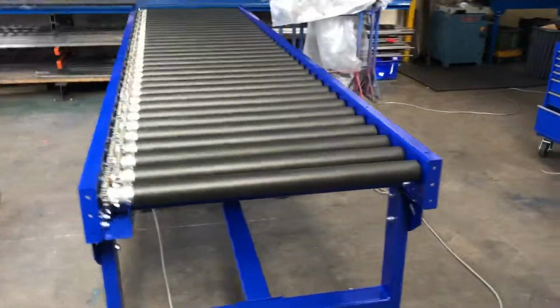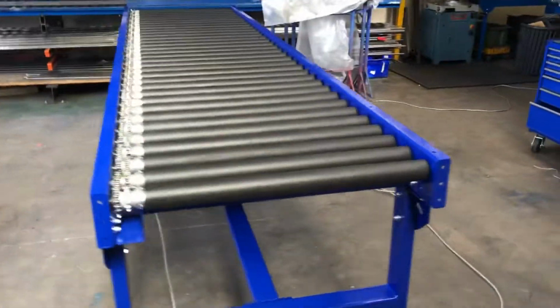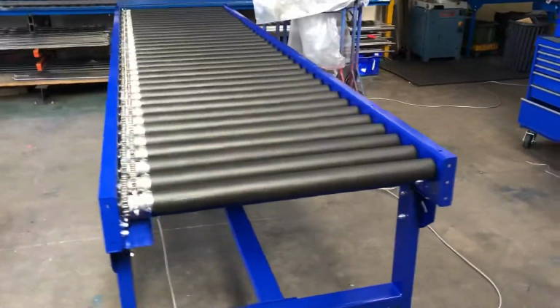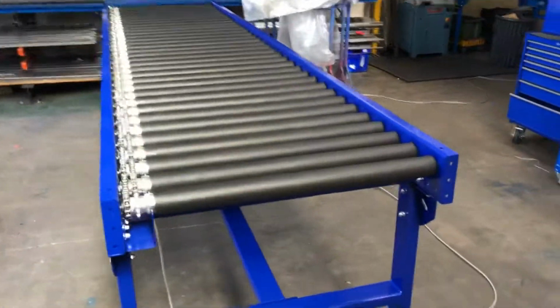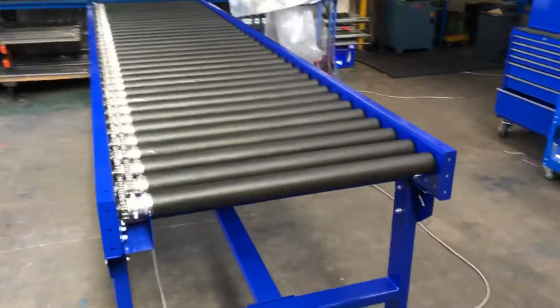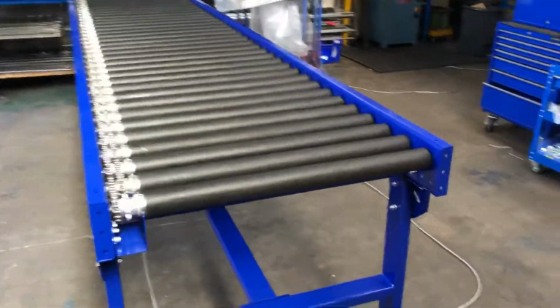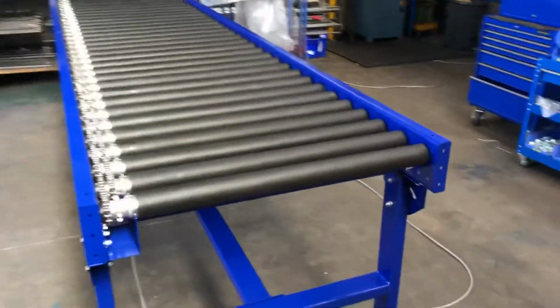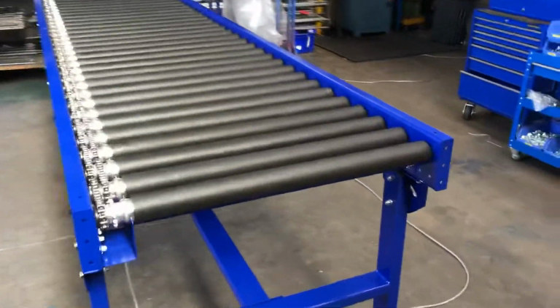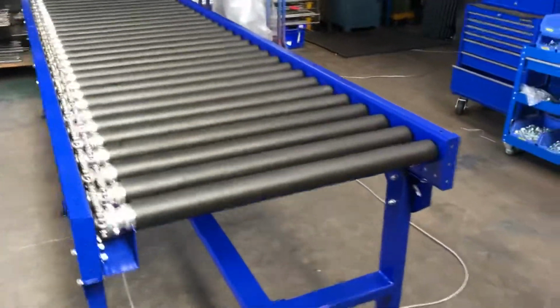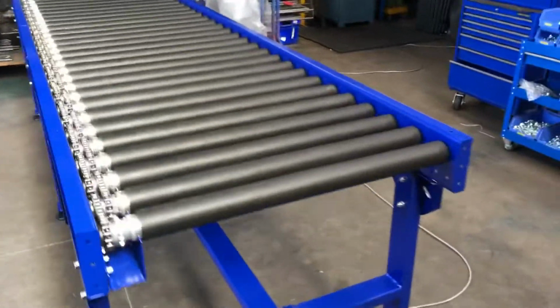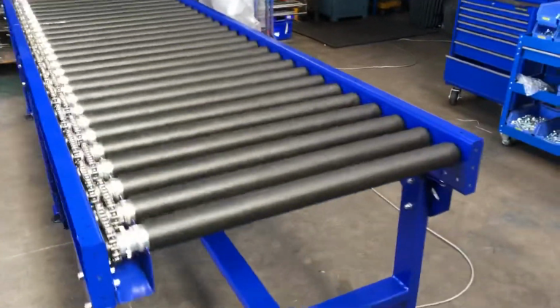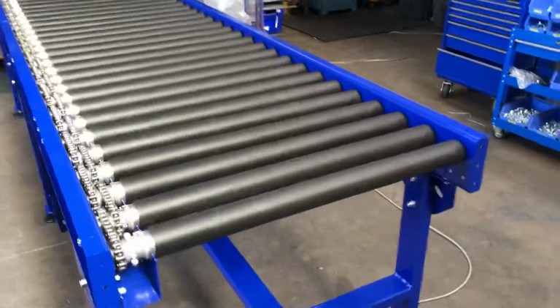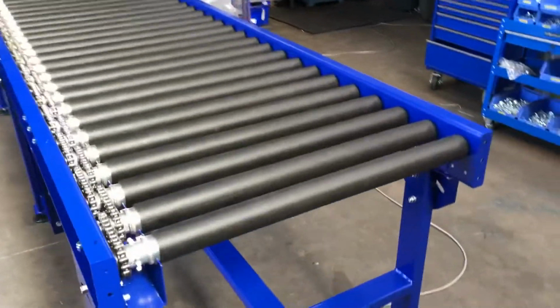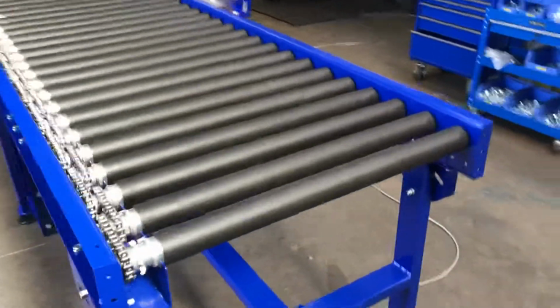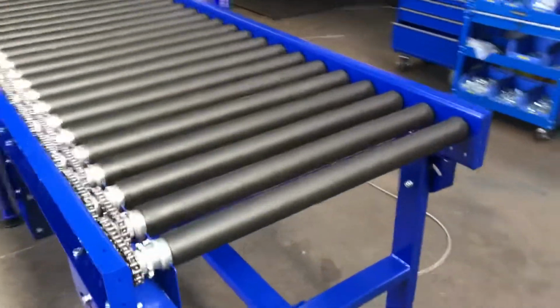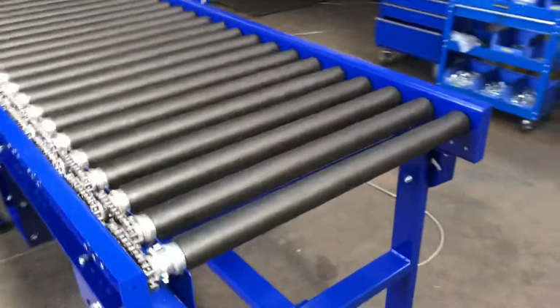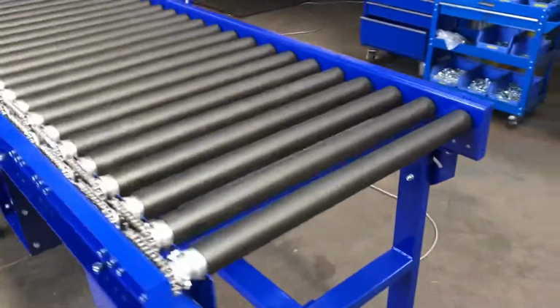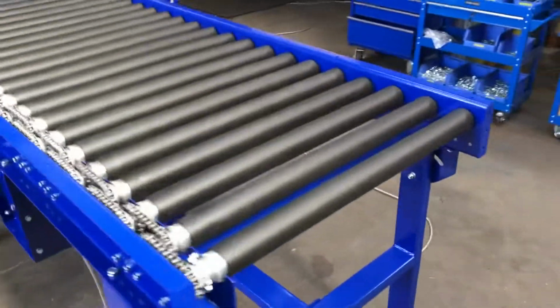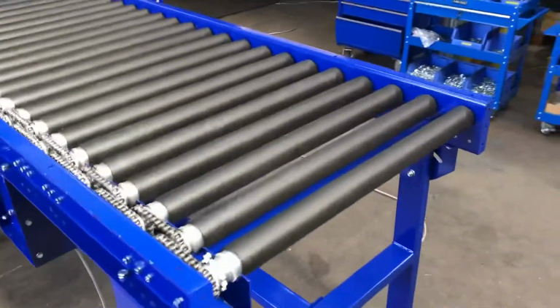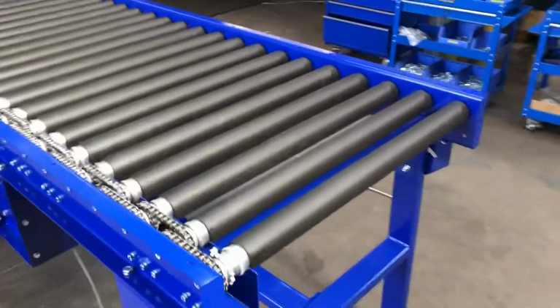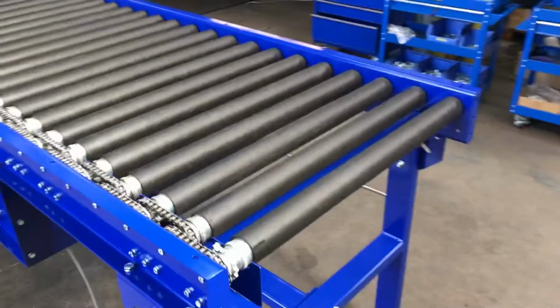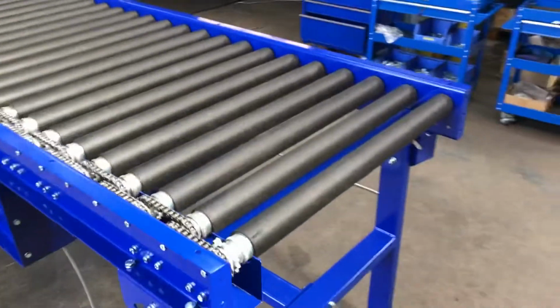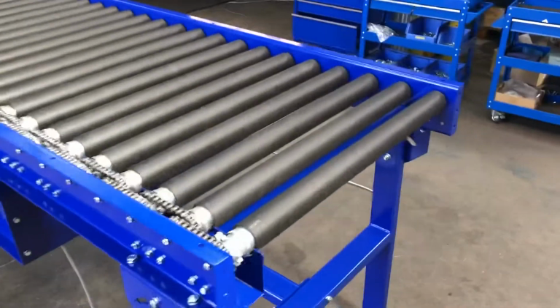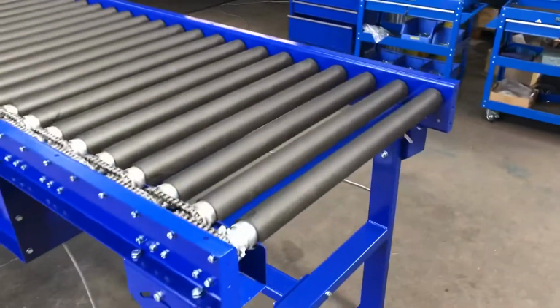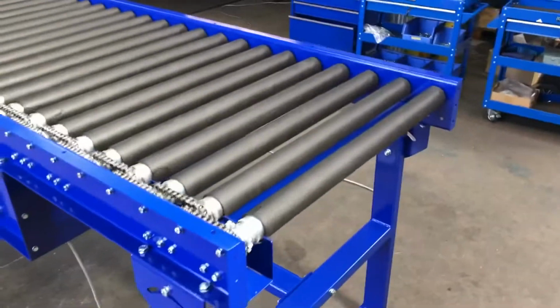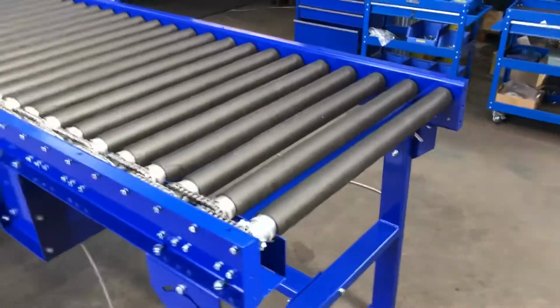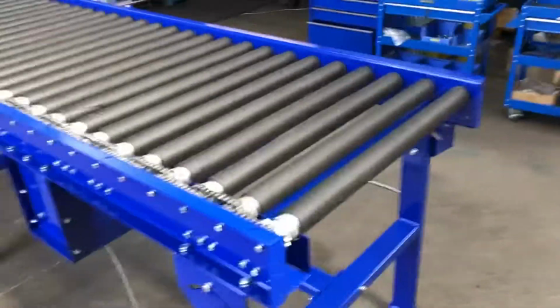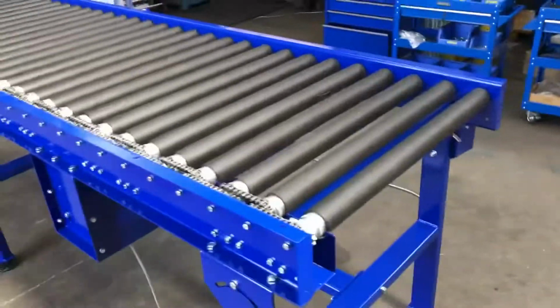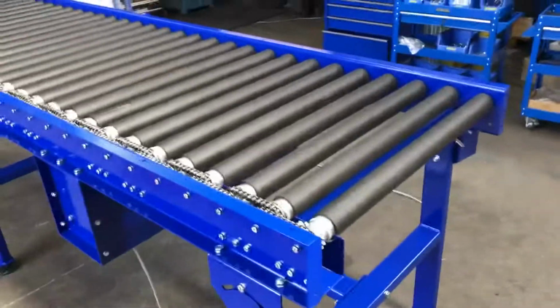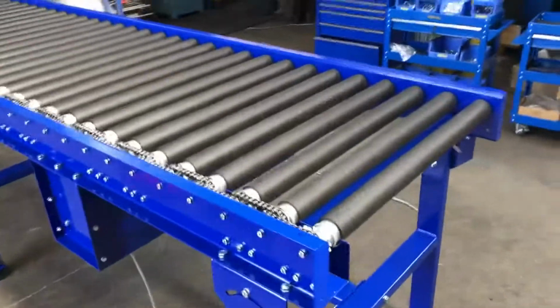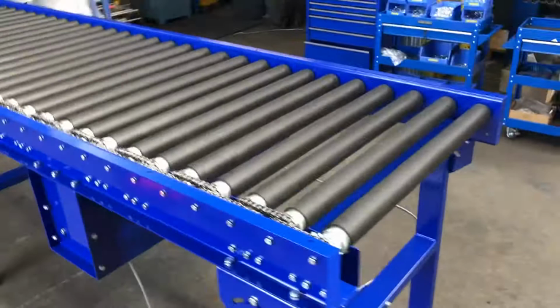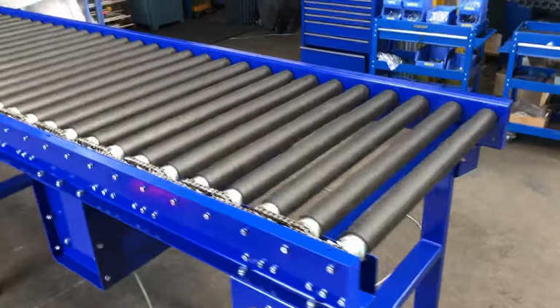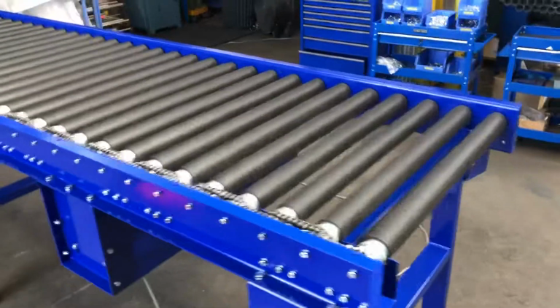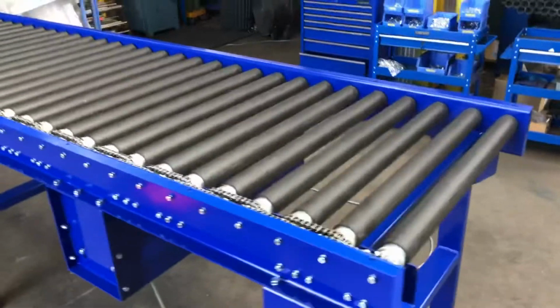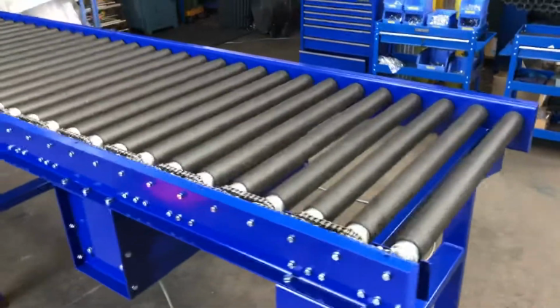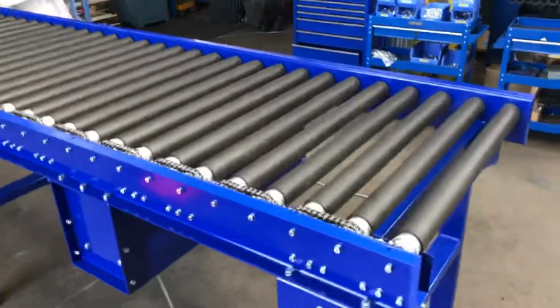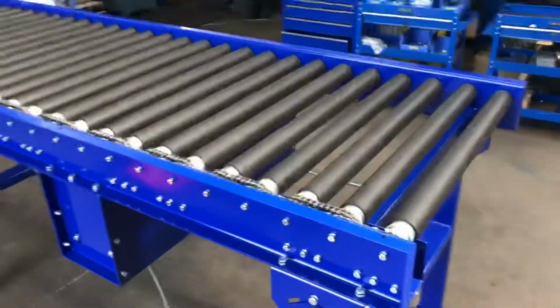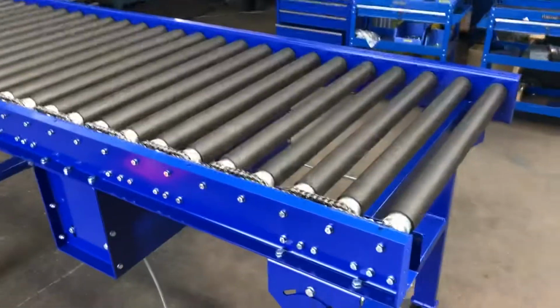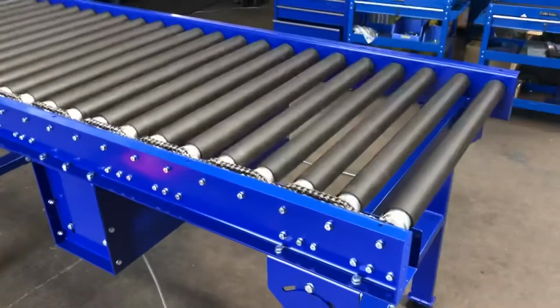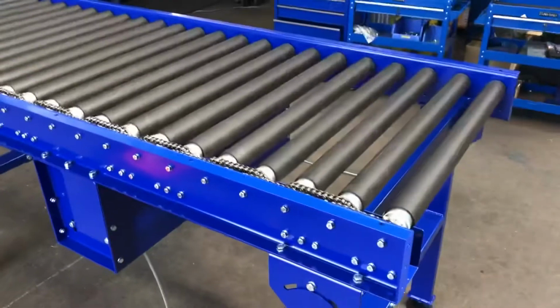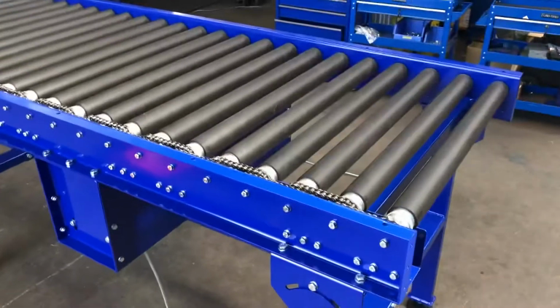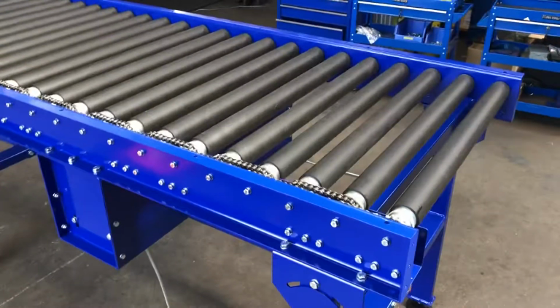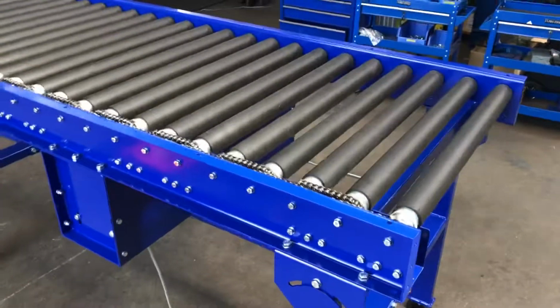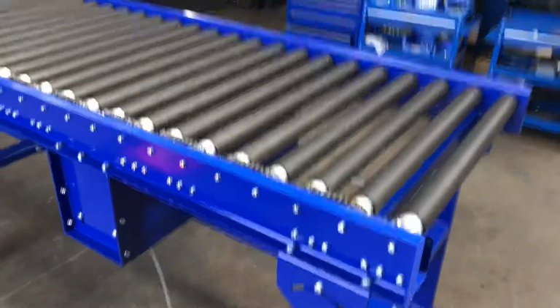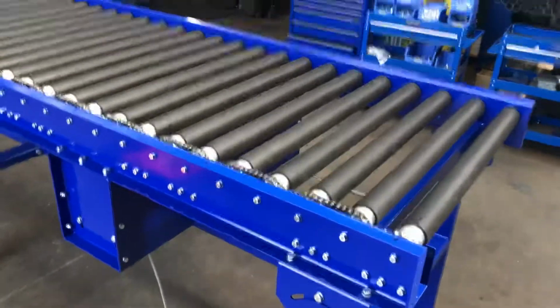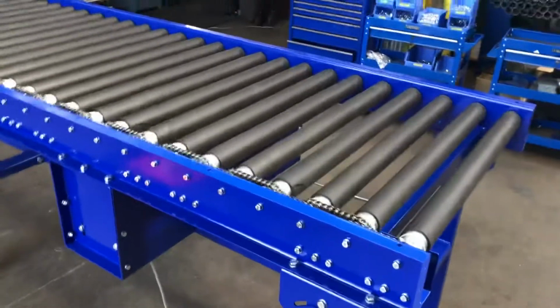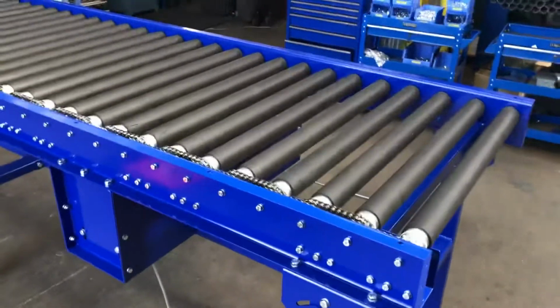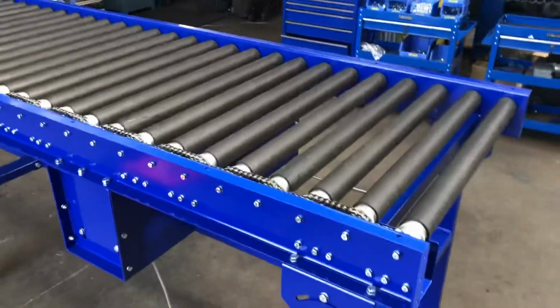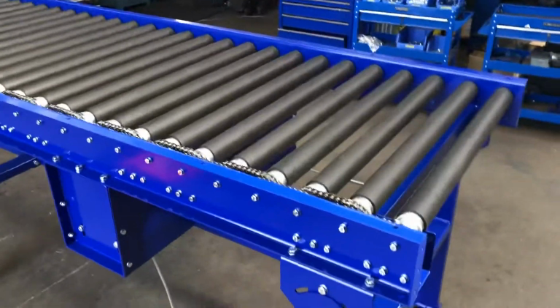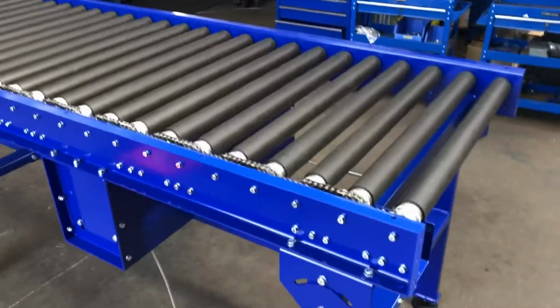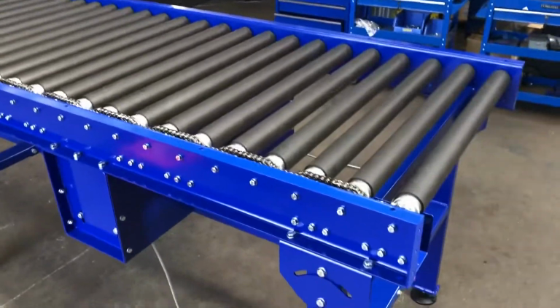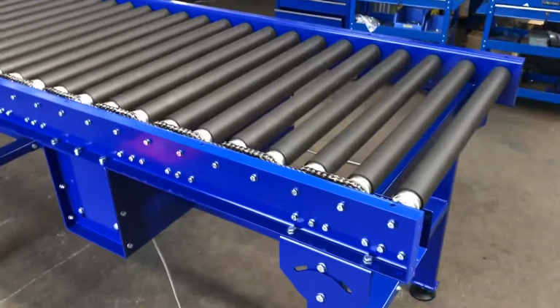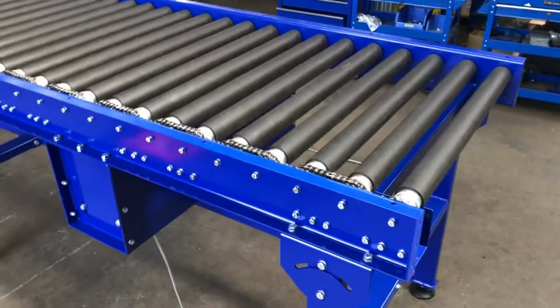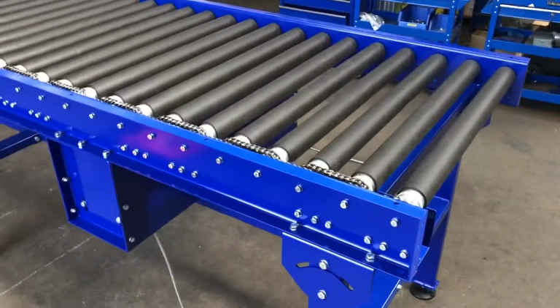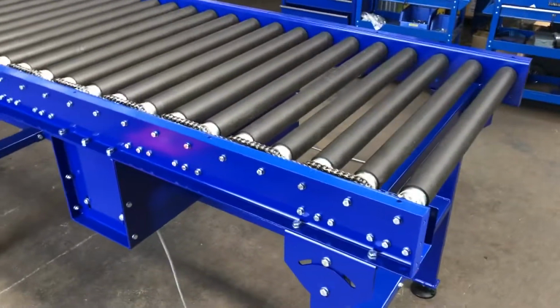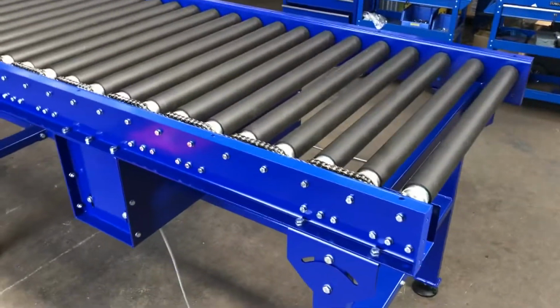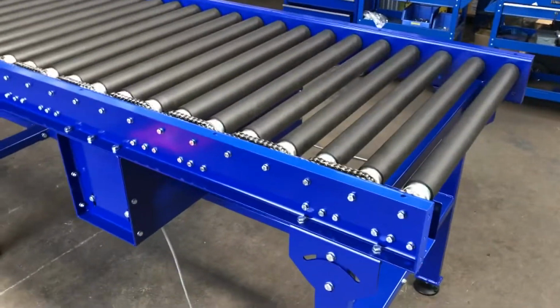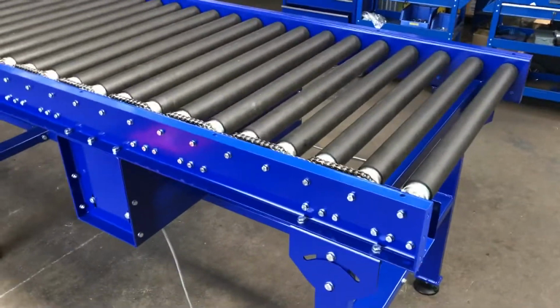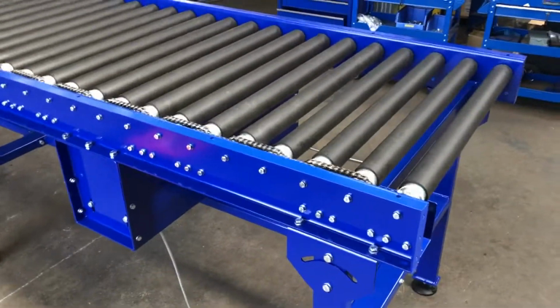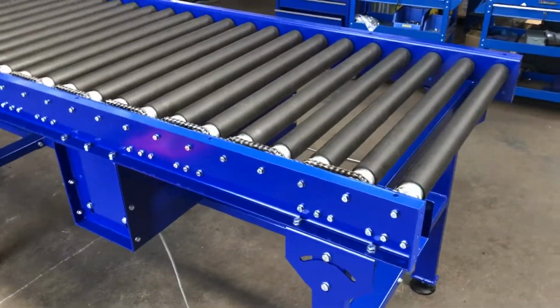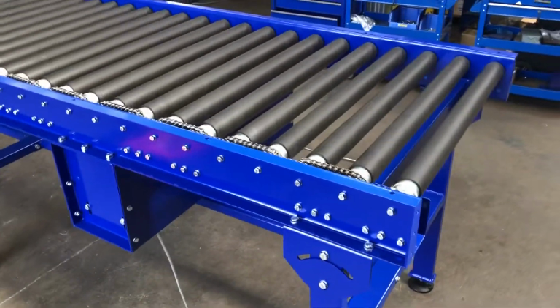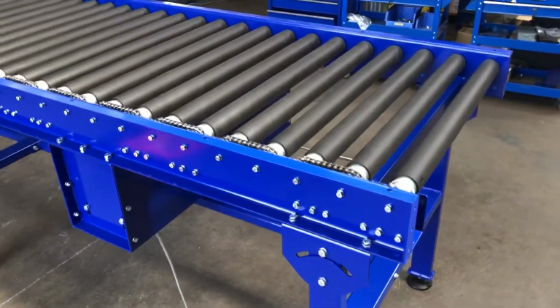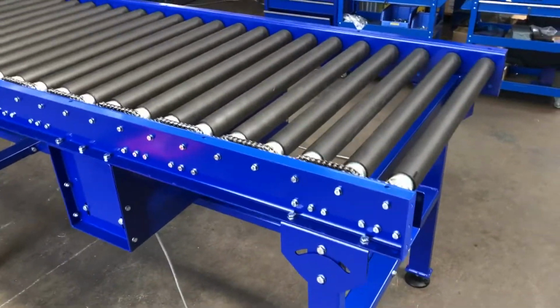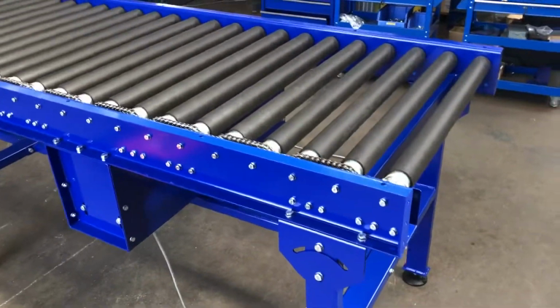The speeds can be spec'd to suit whatever the customer requirements are. This particular one's handling 150 kilos a metre.